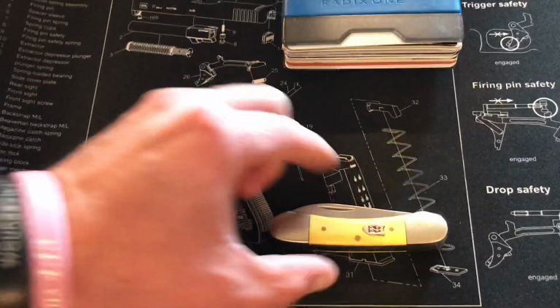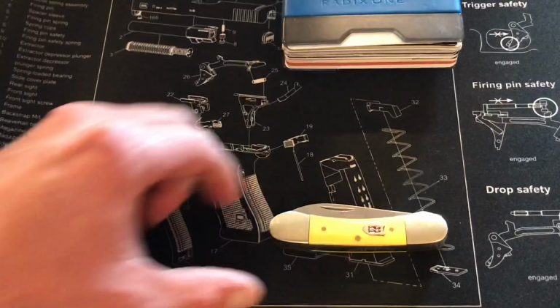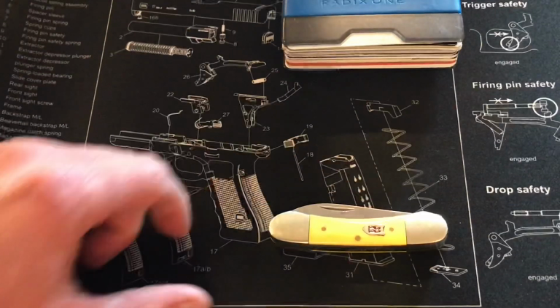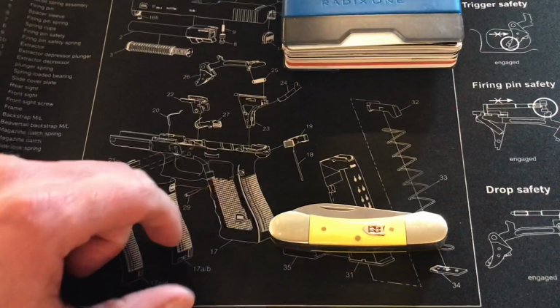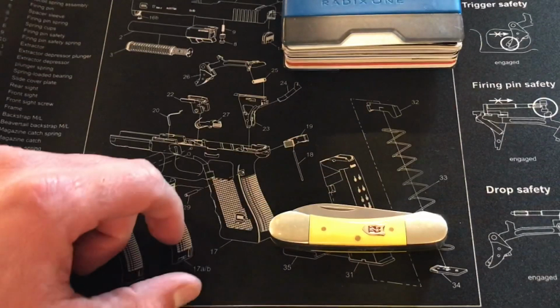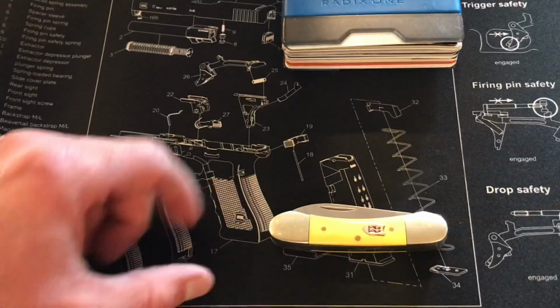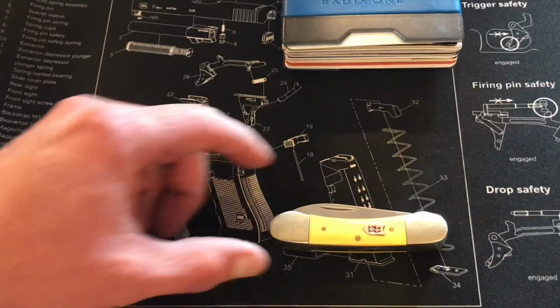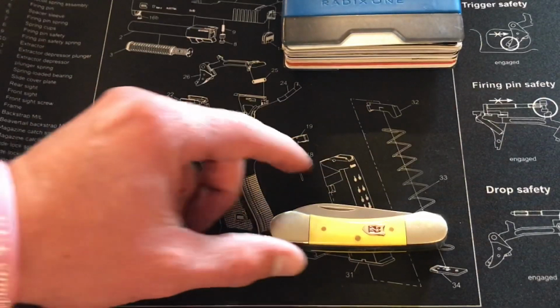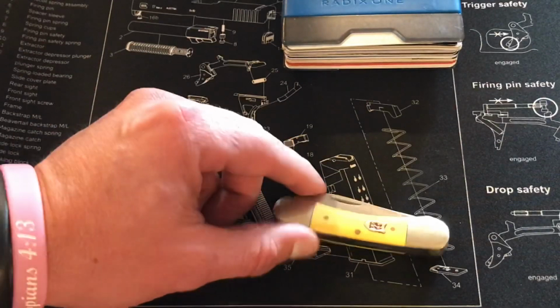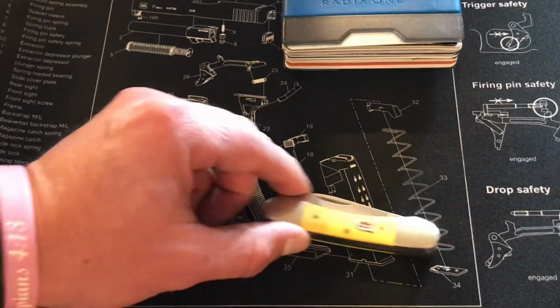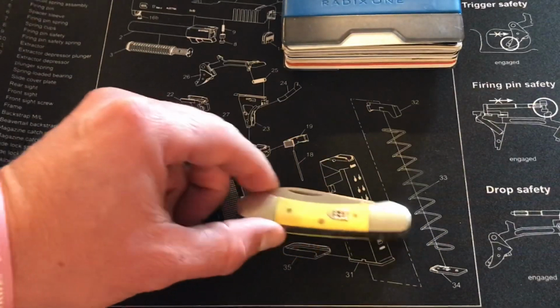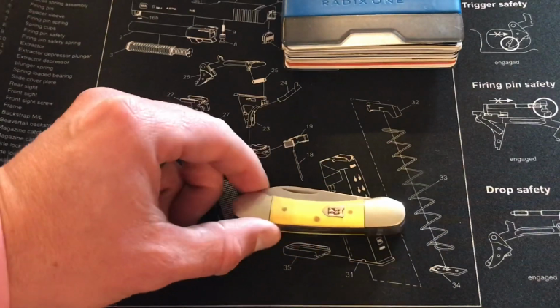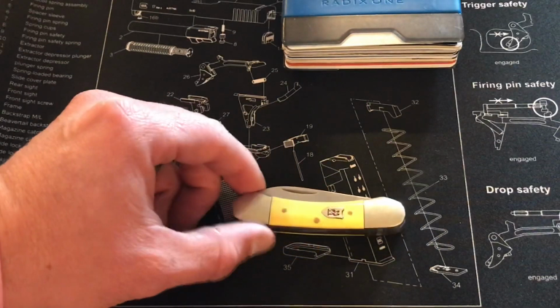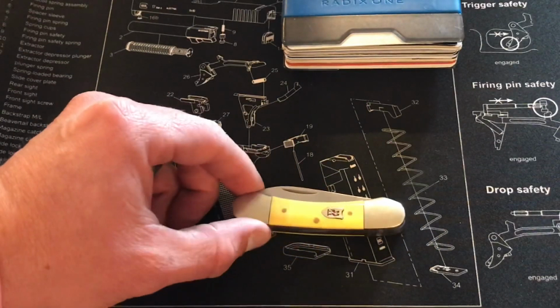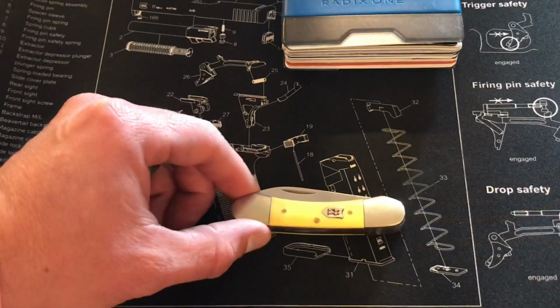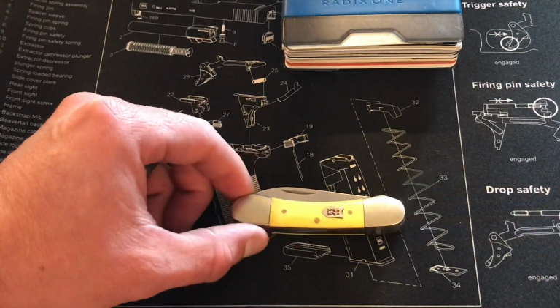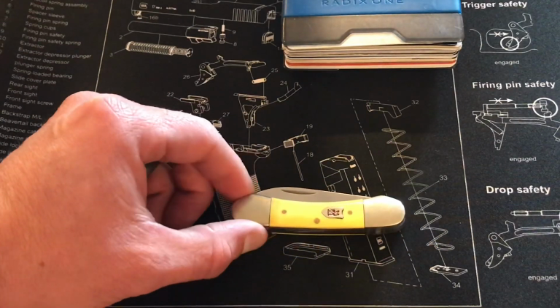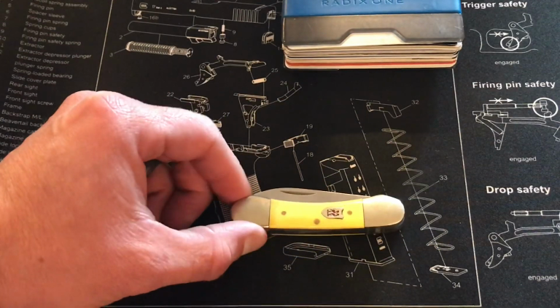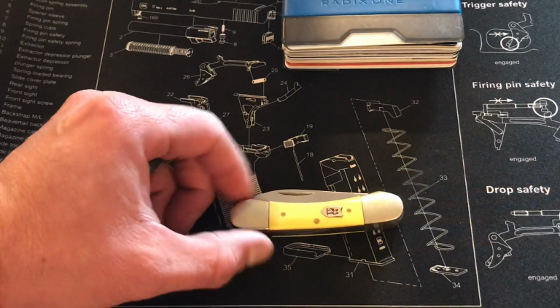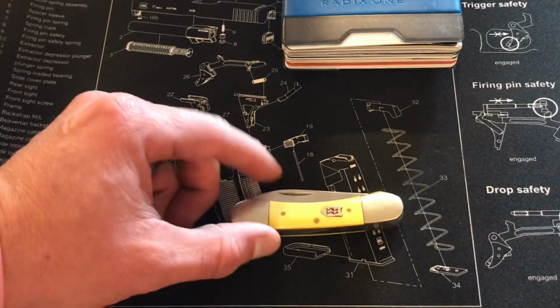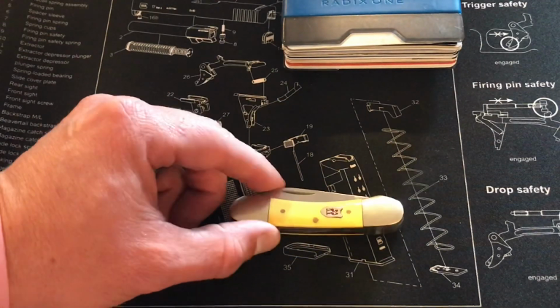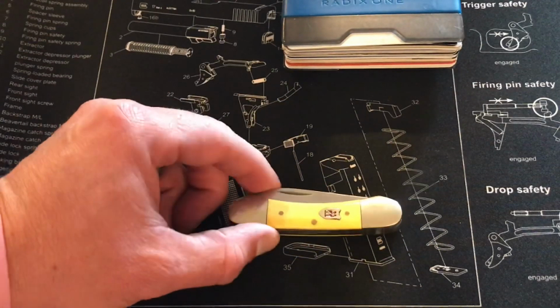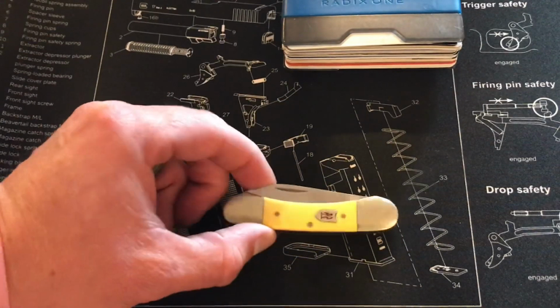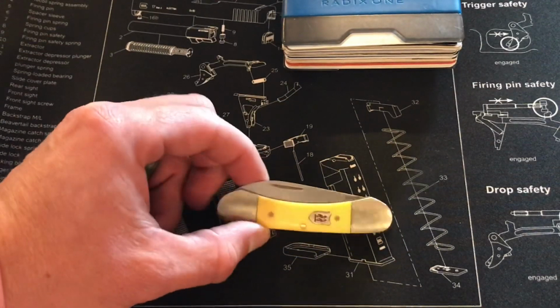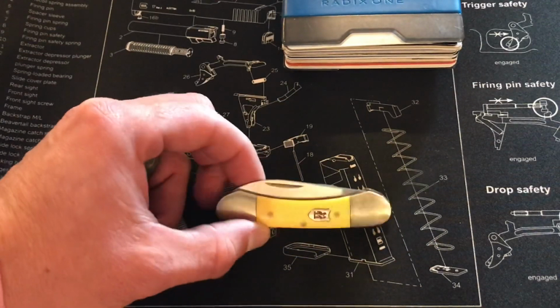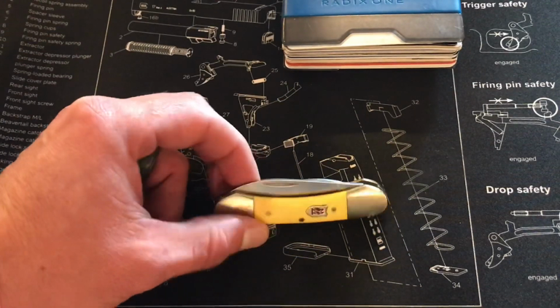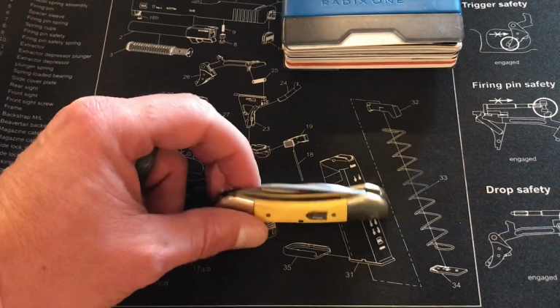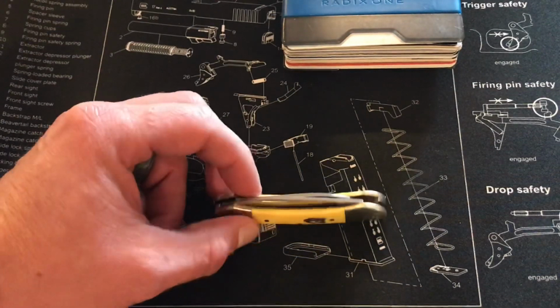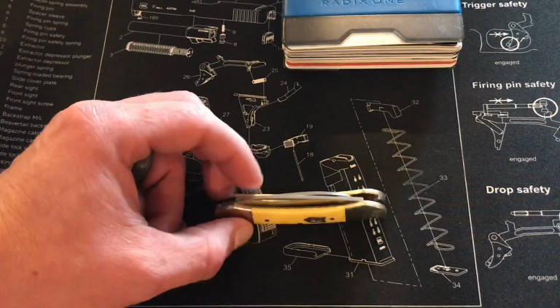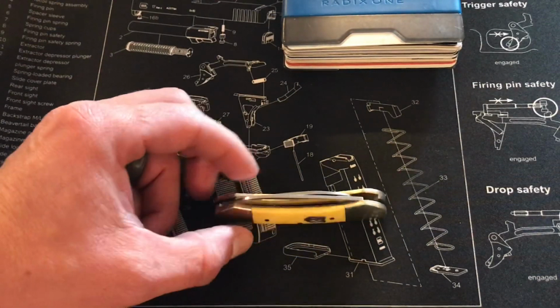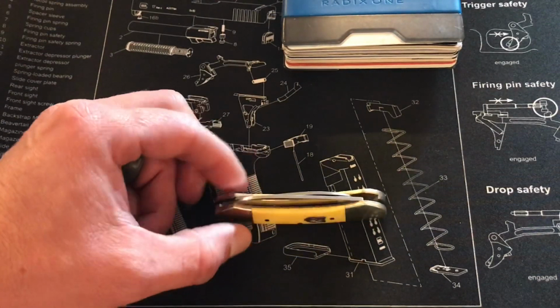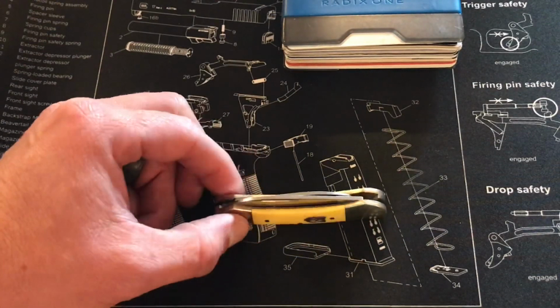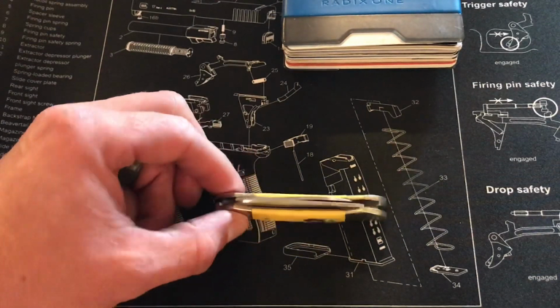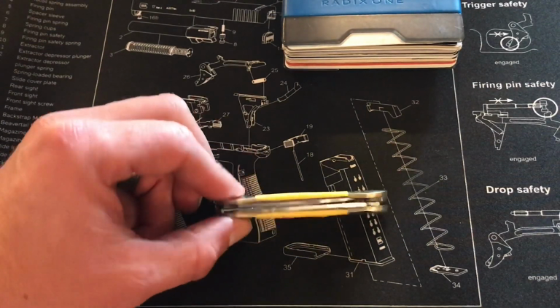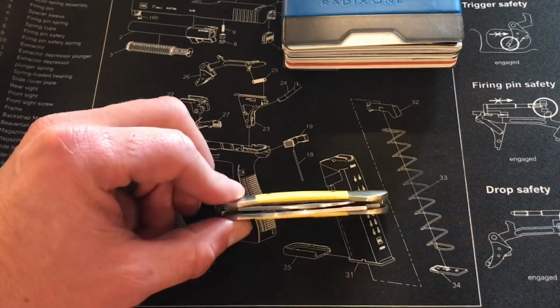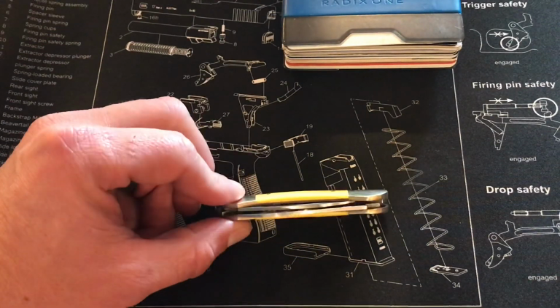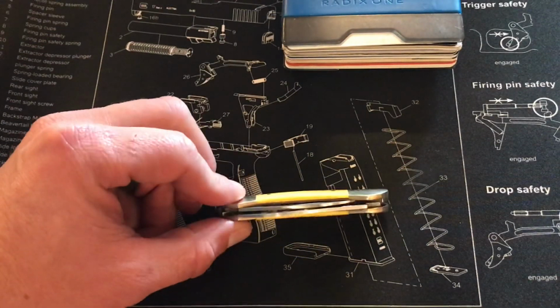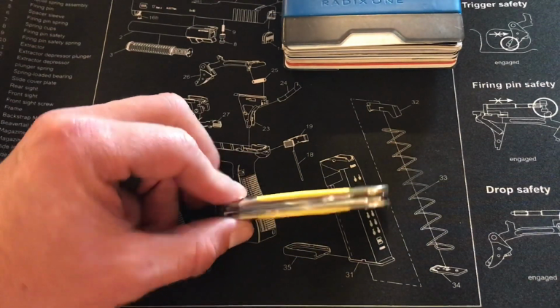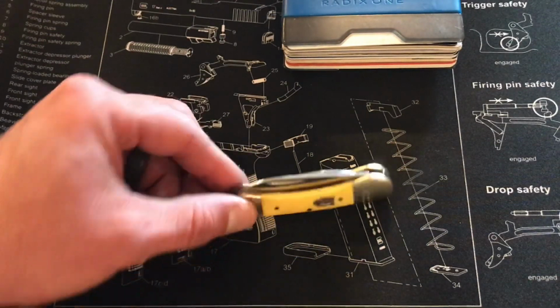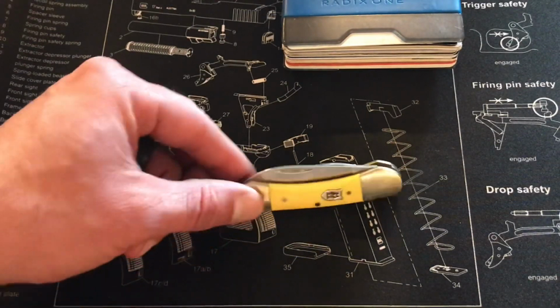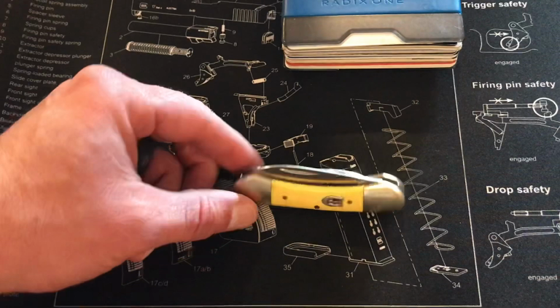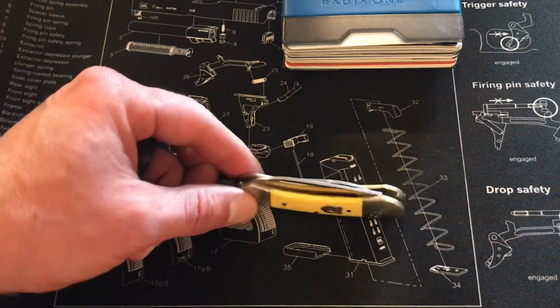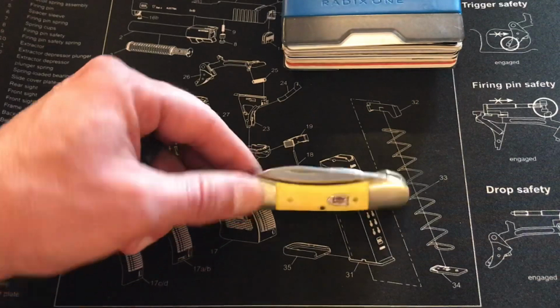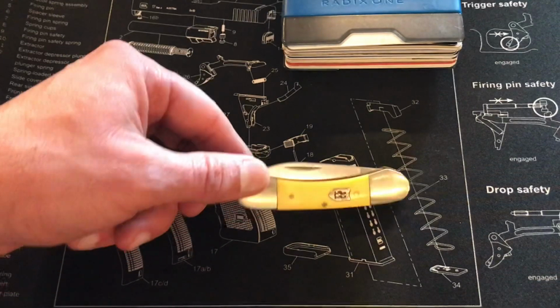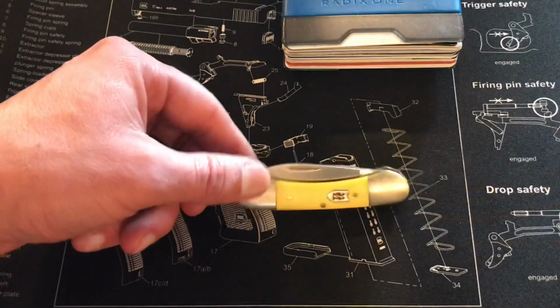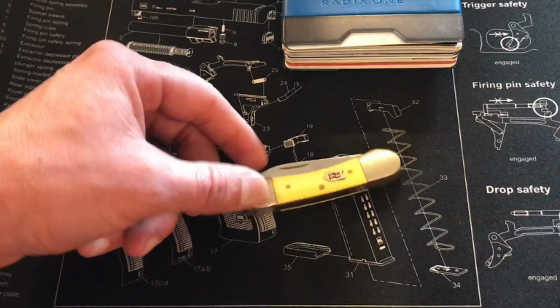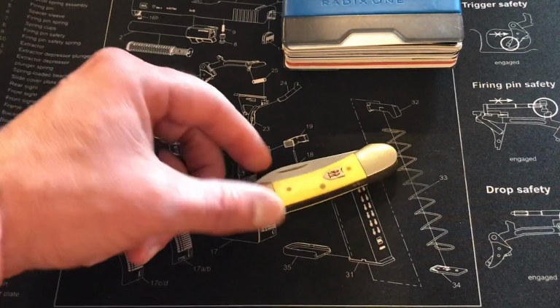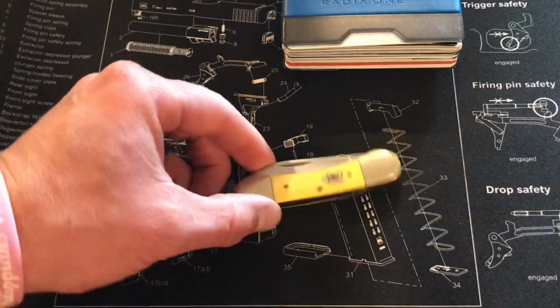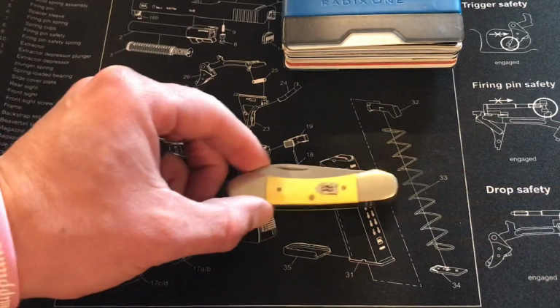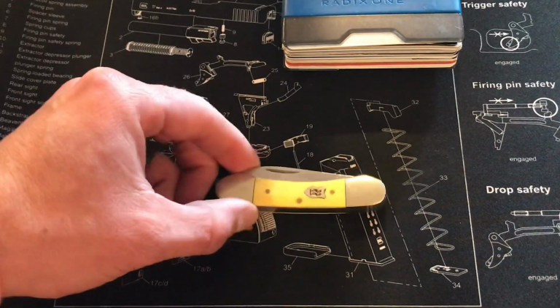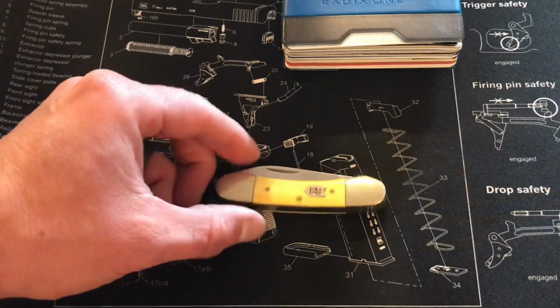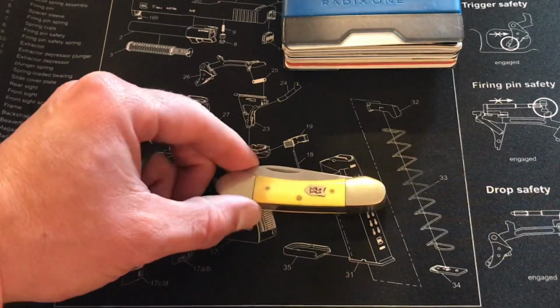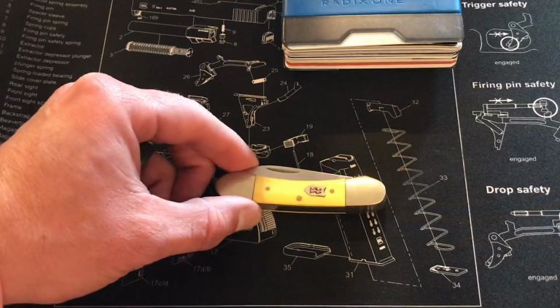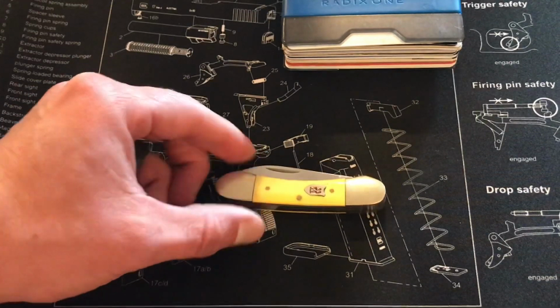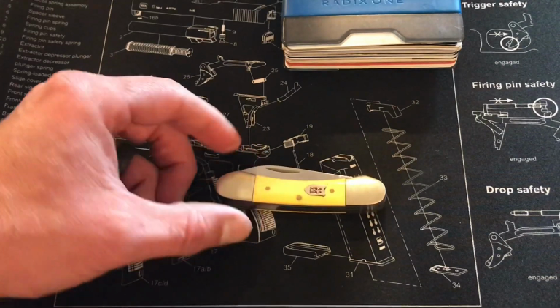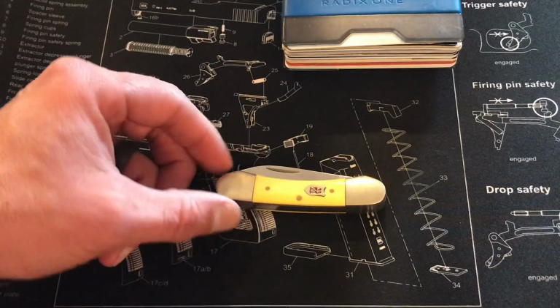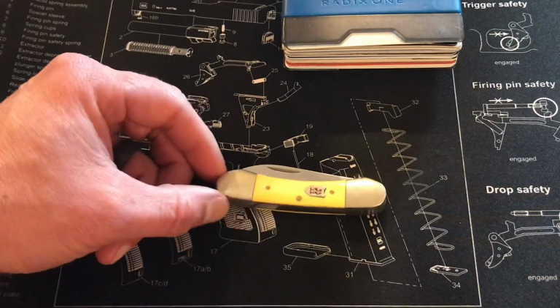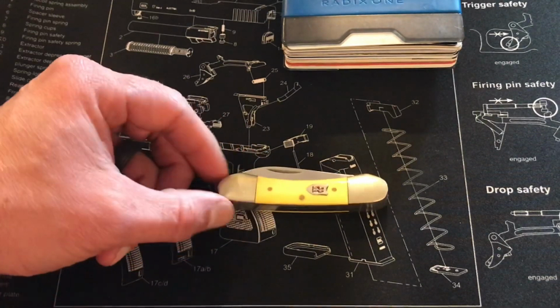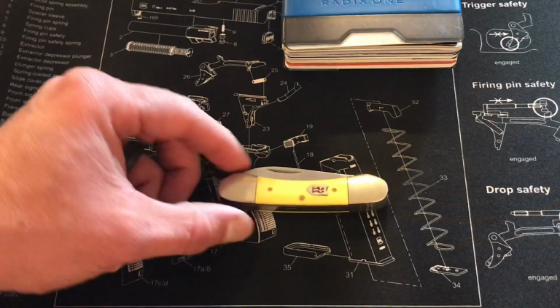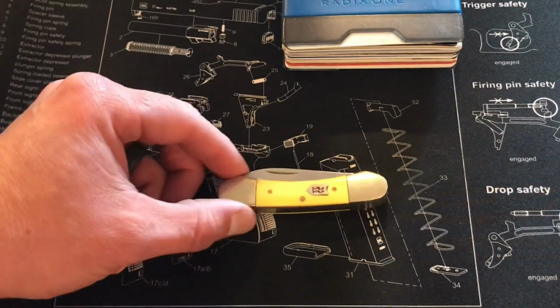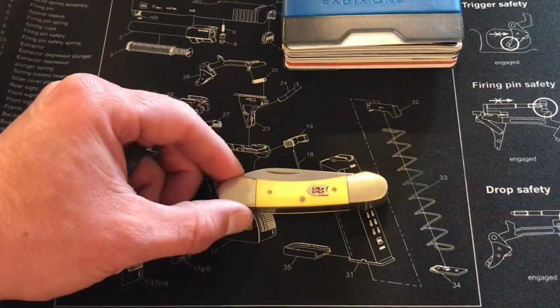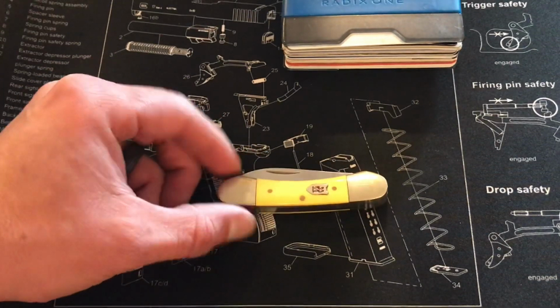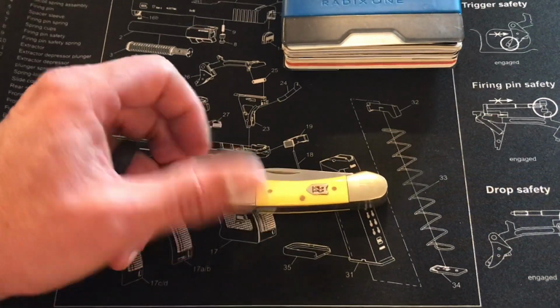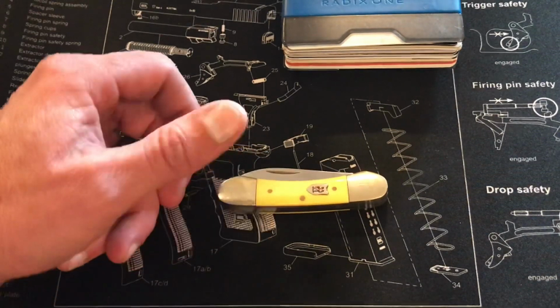Next is a small pocket knife. This is a Kissing Crane canoe two-blade — just a simple pocket knife for those little tasks.